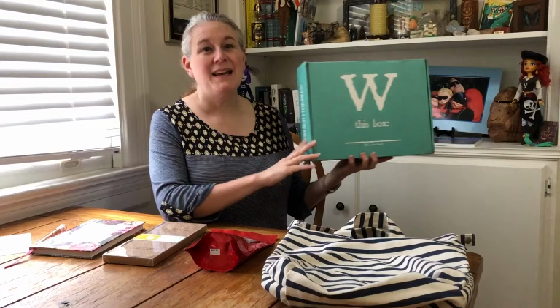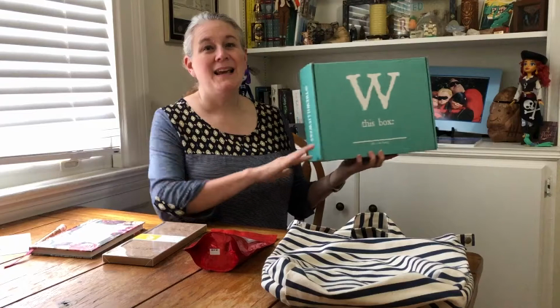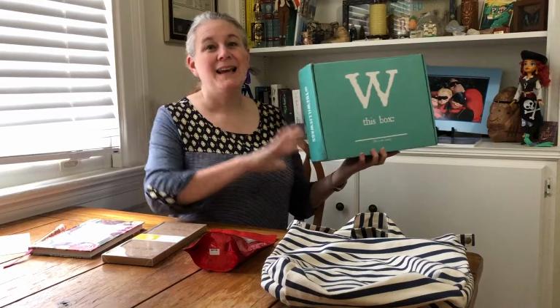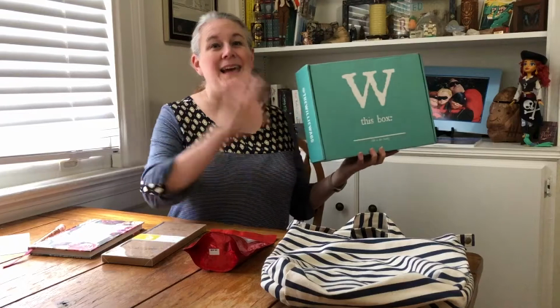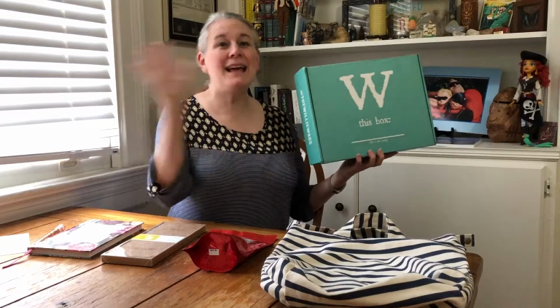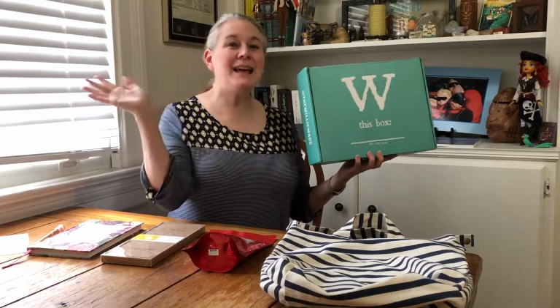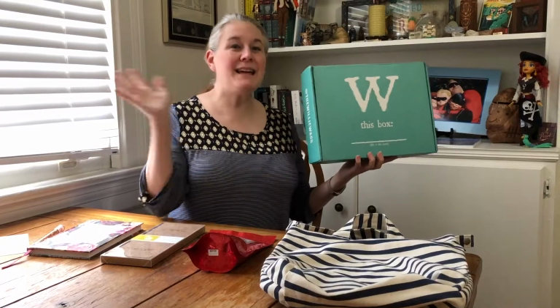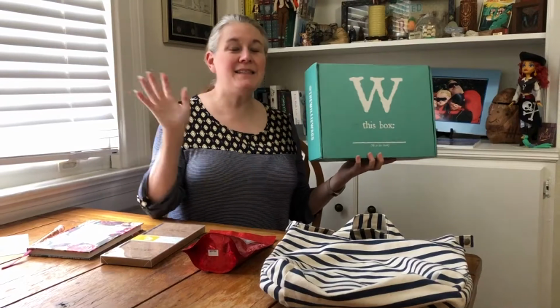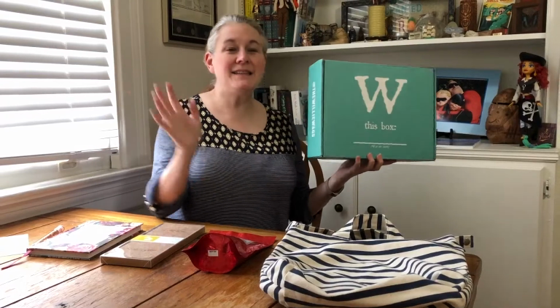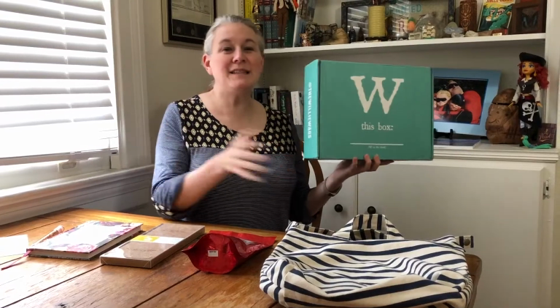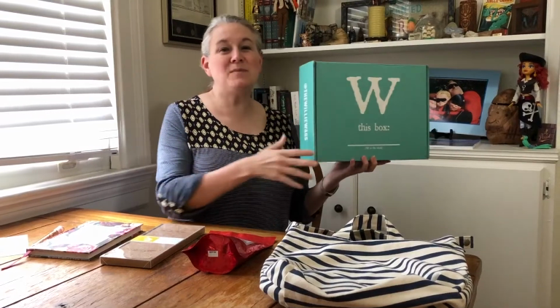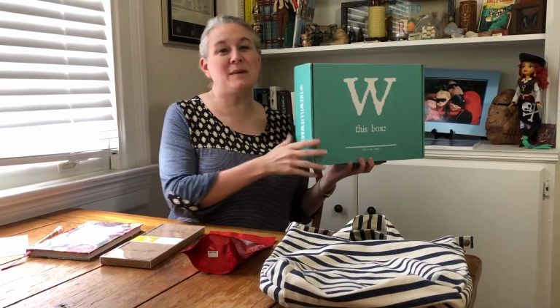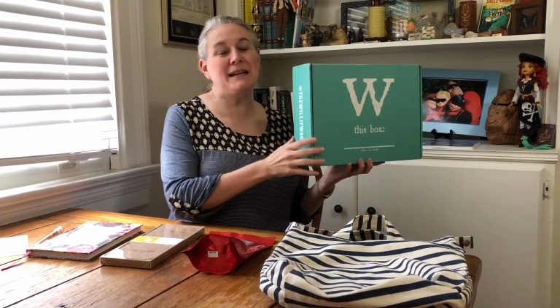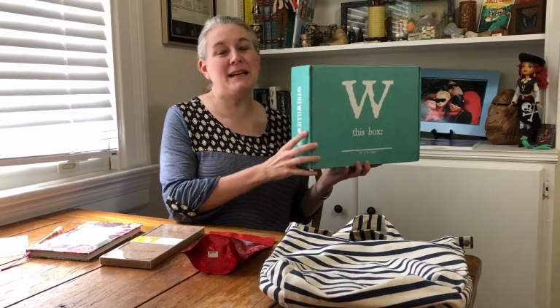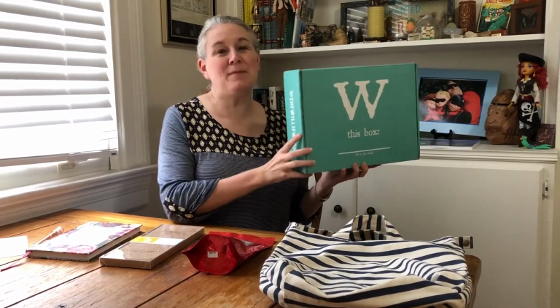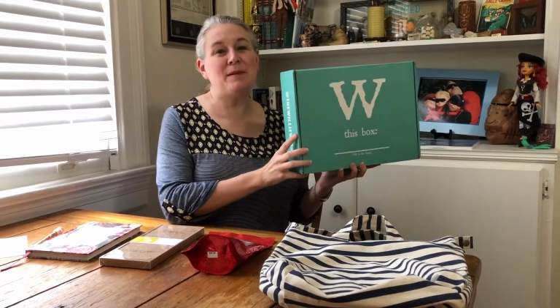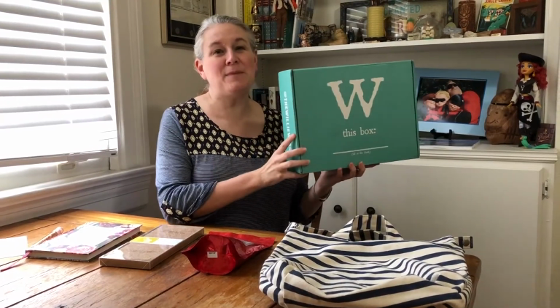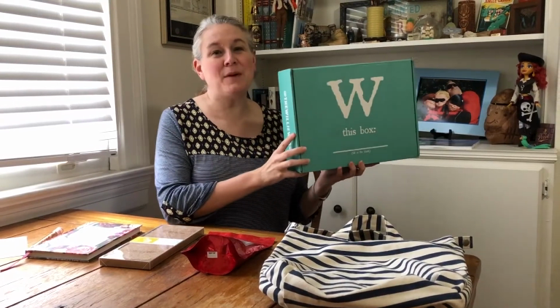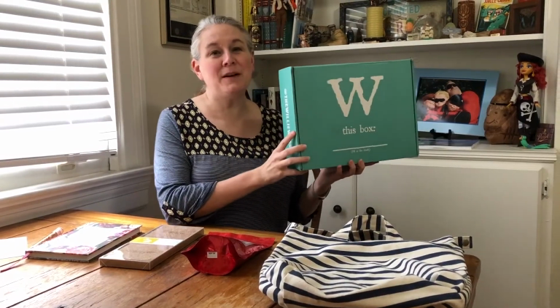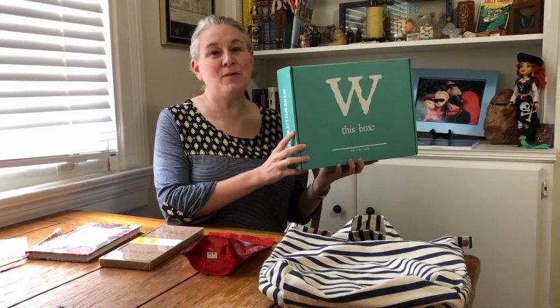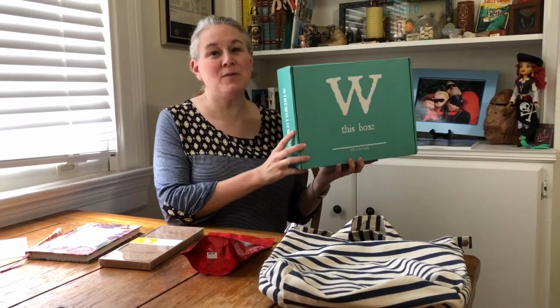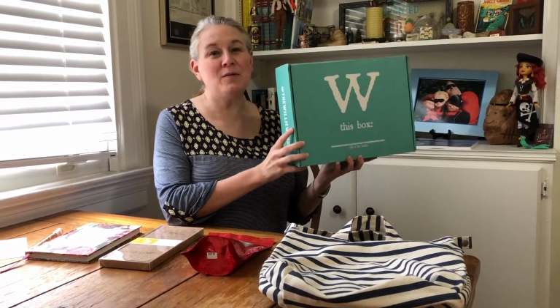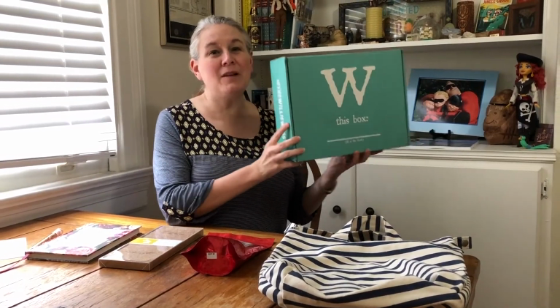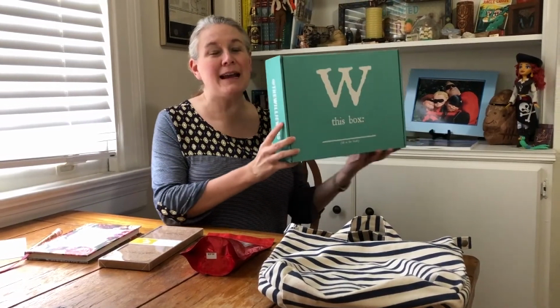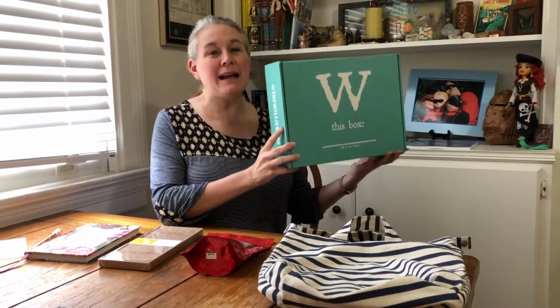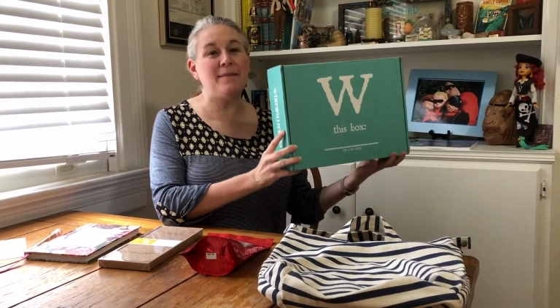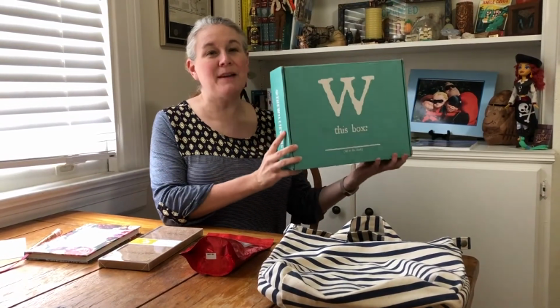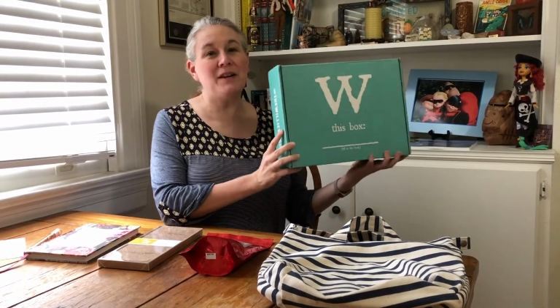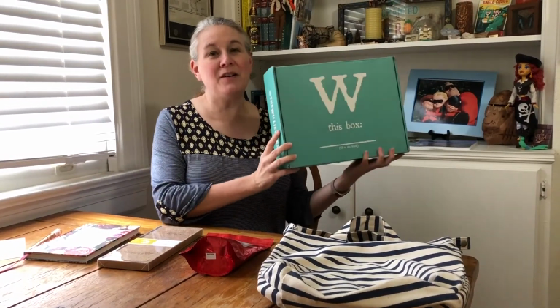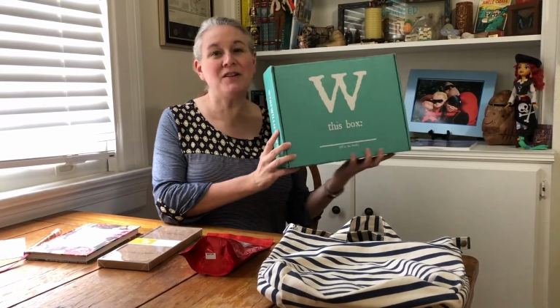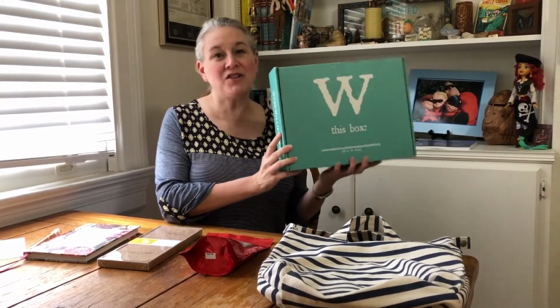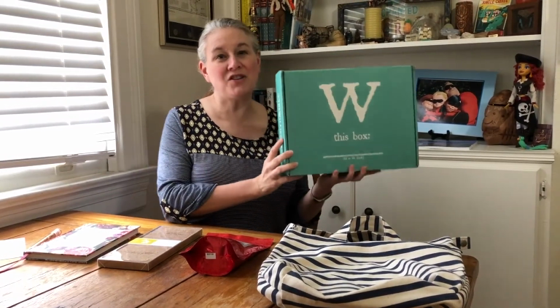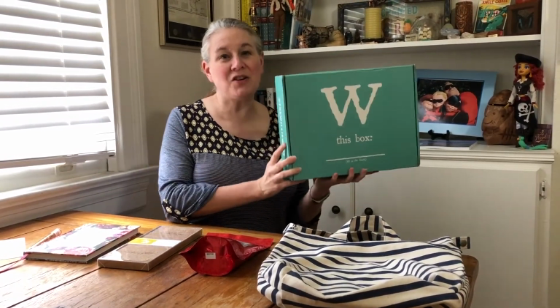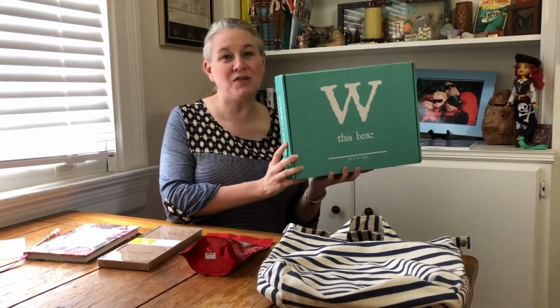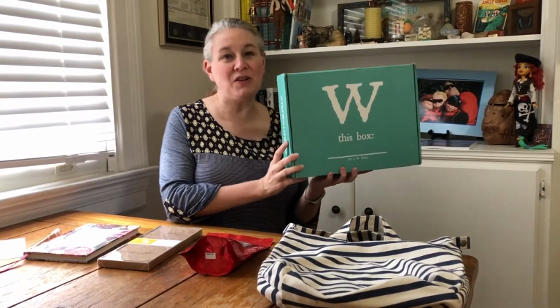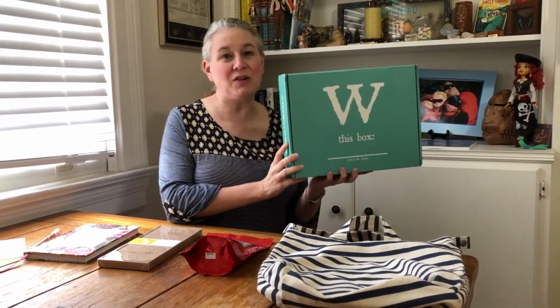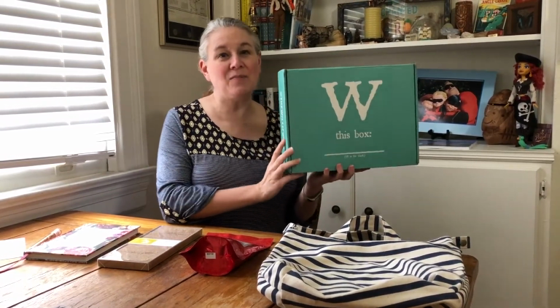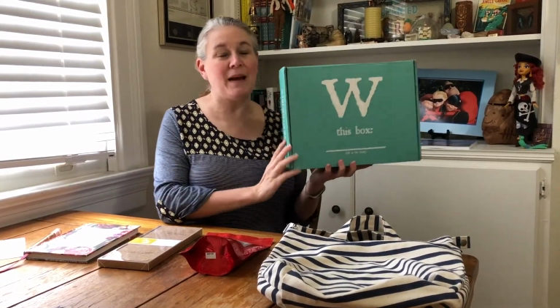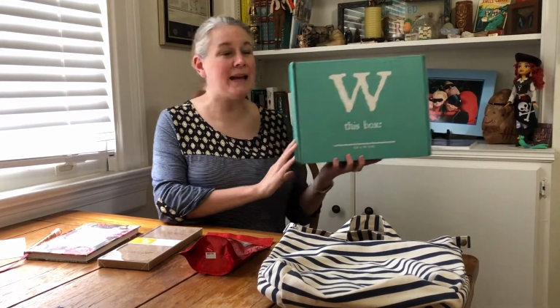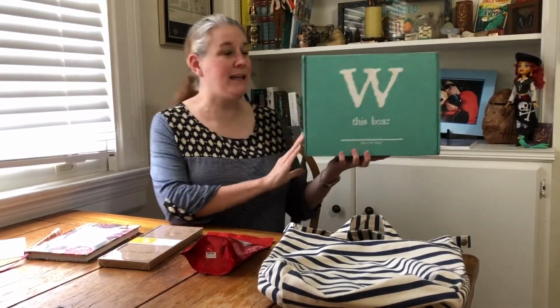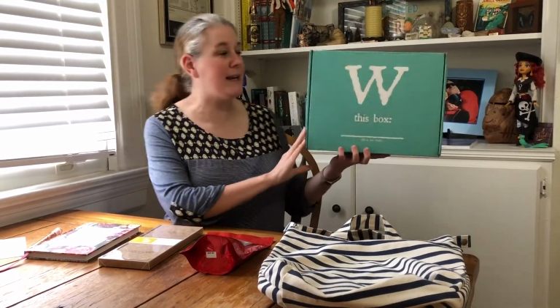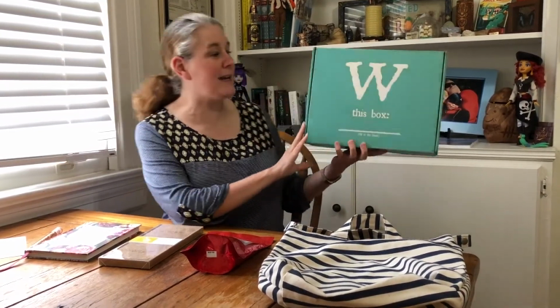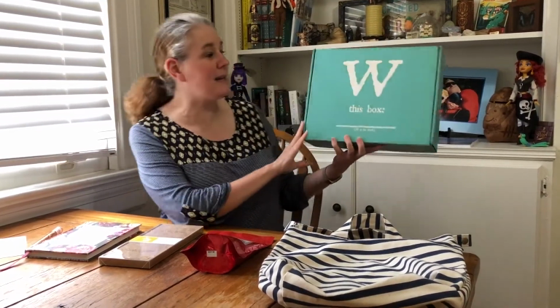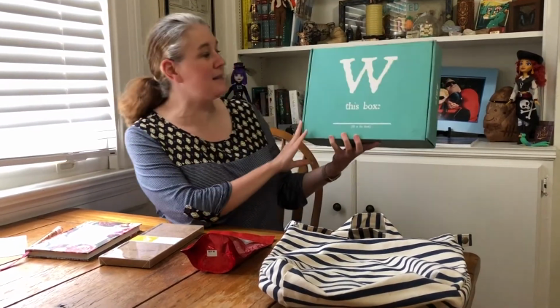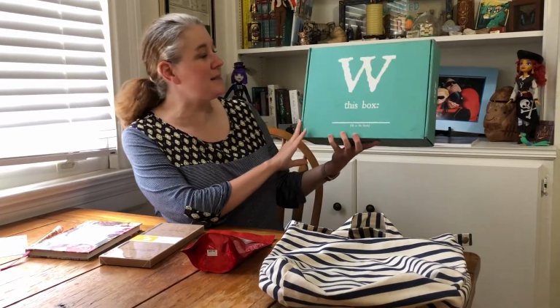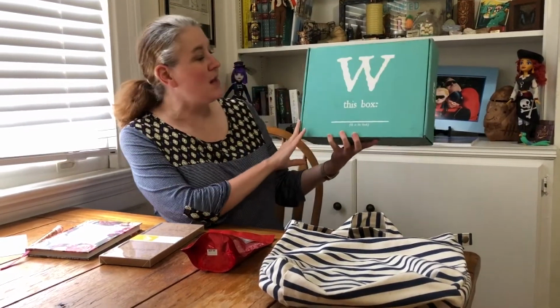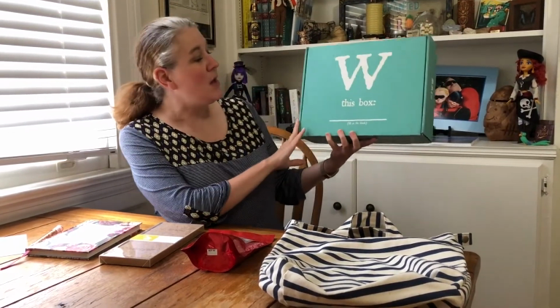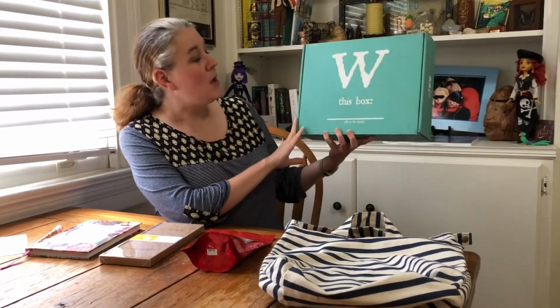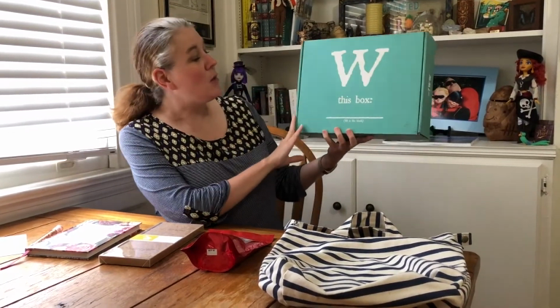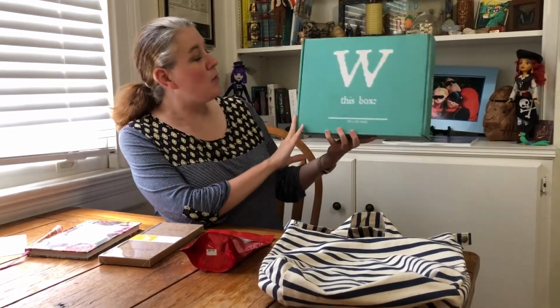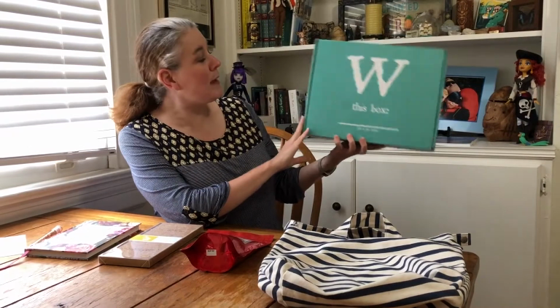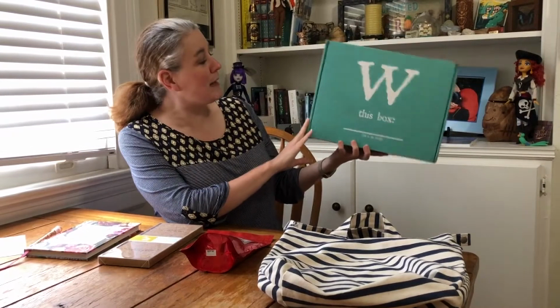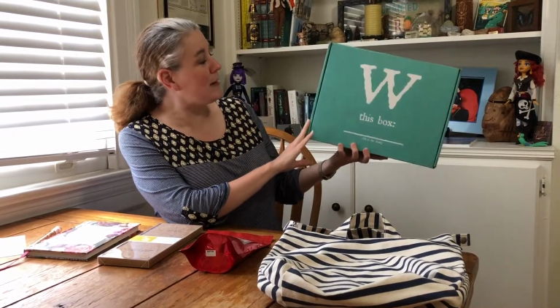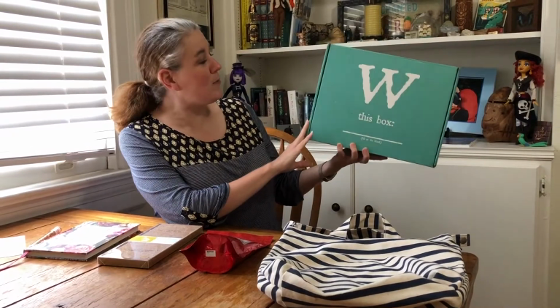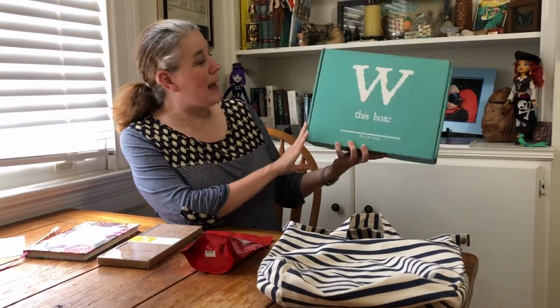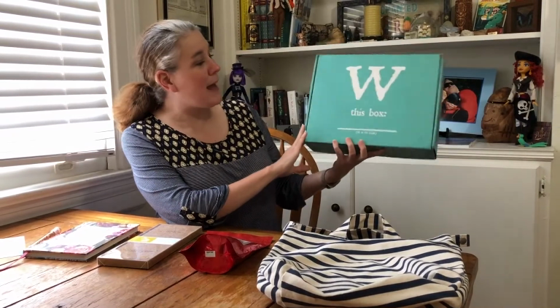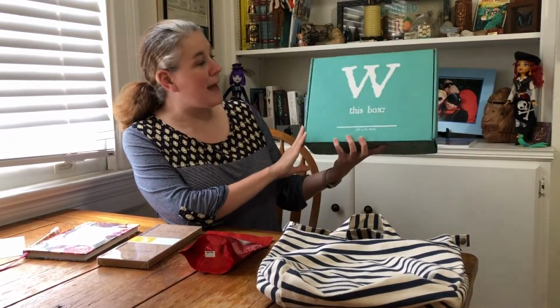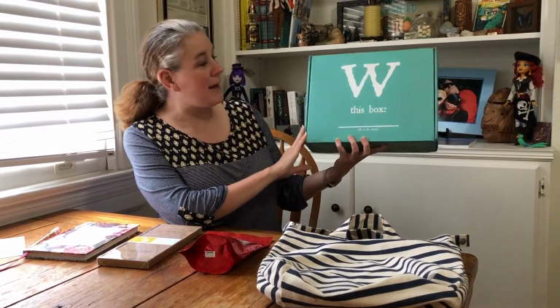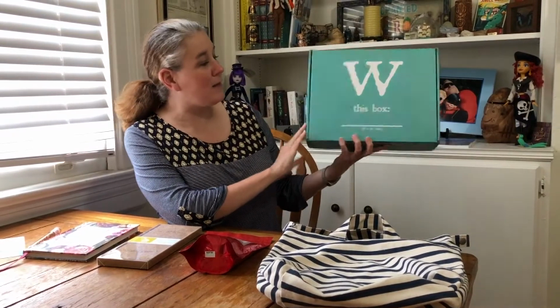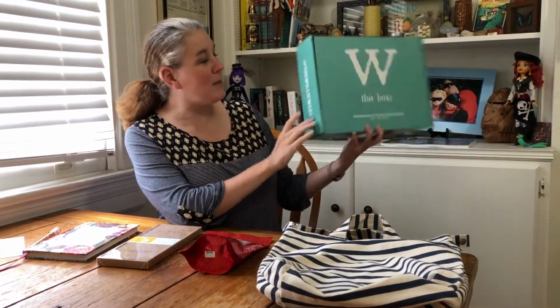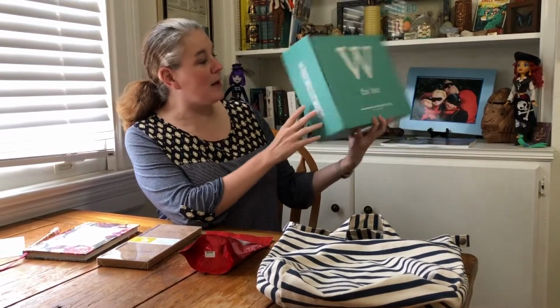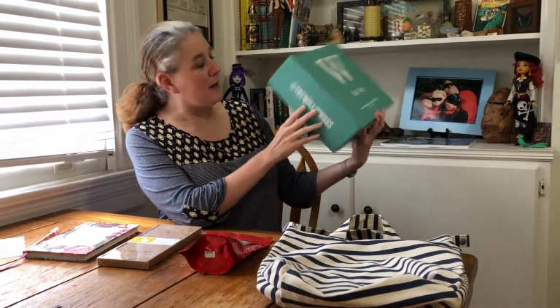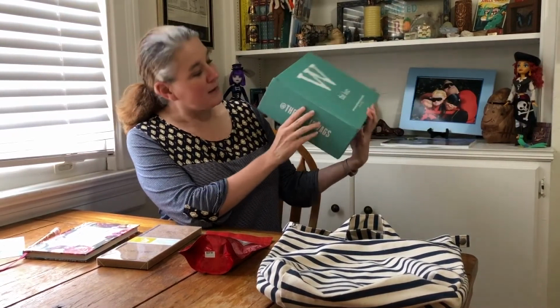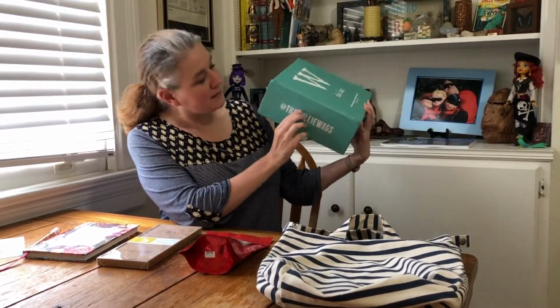Hi, this is Wendy with Pretty Cool, and I'm here to show you my latest Willy Wags box.